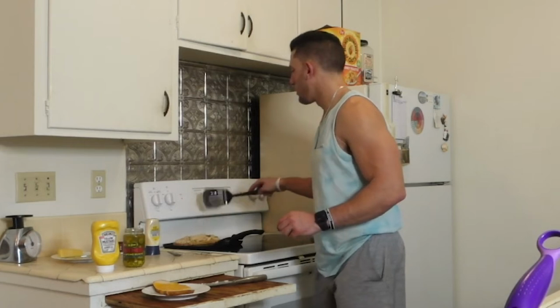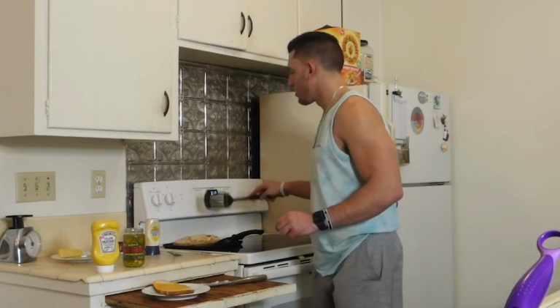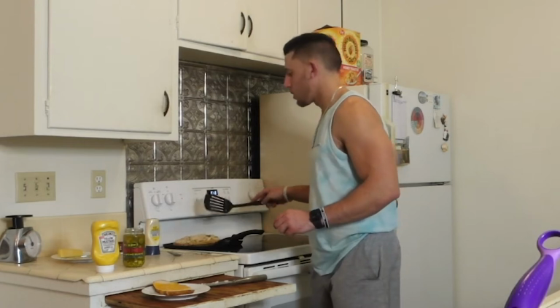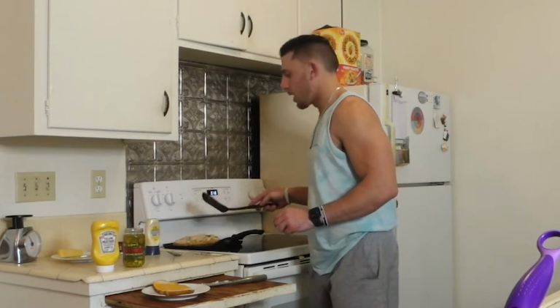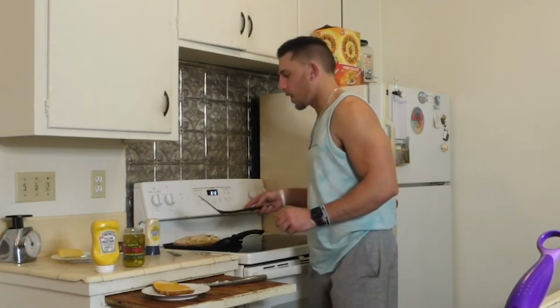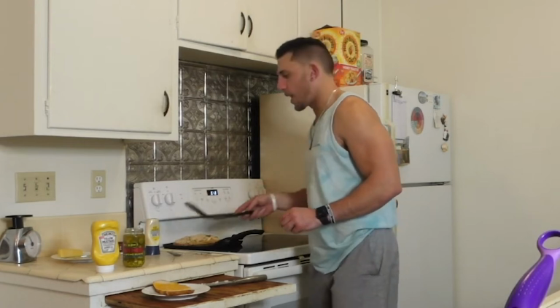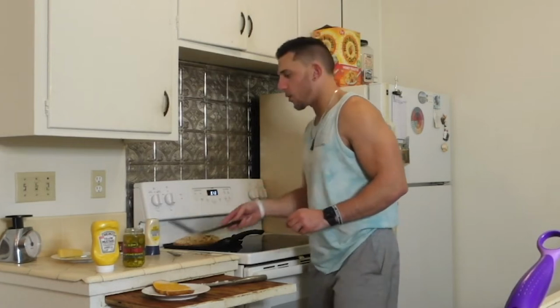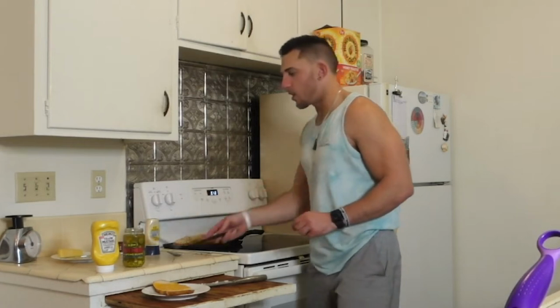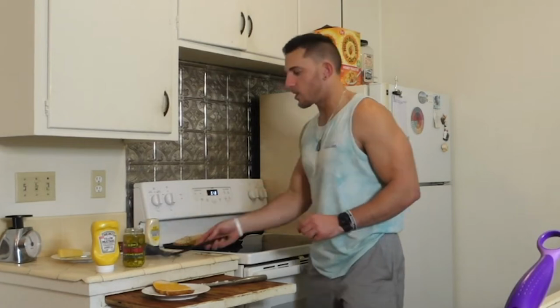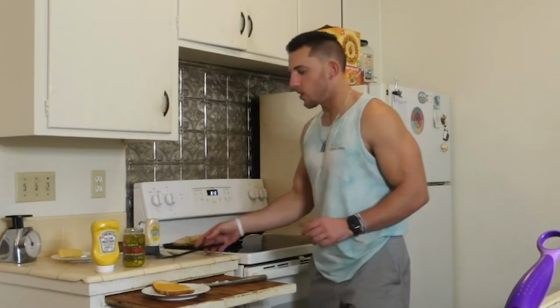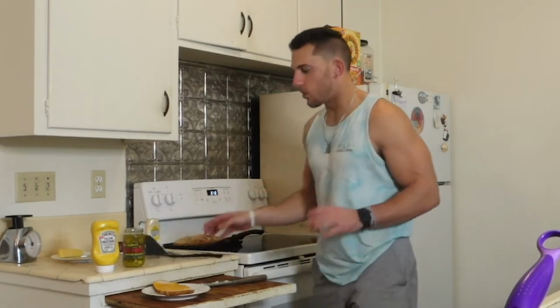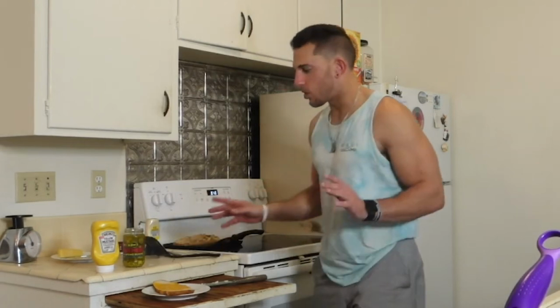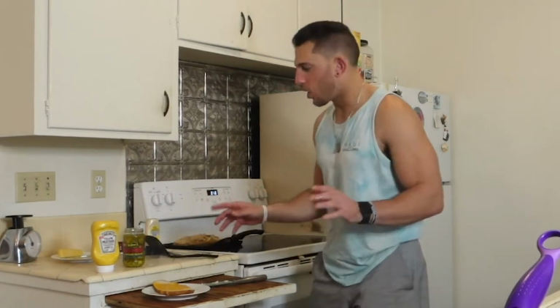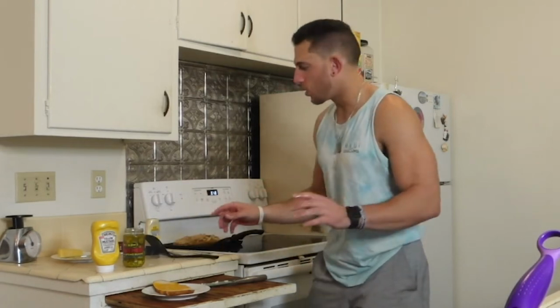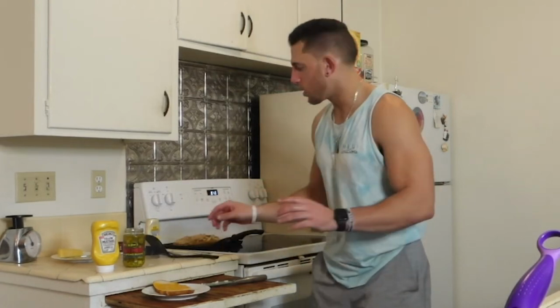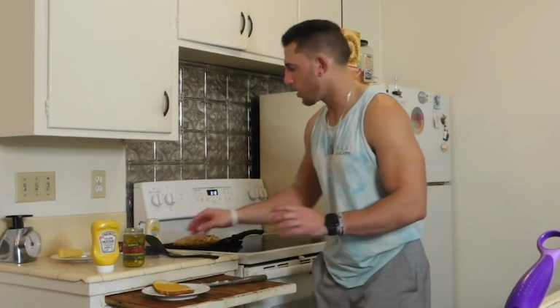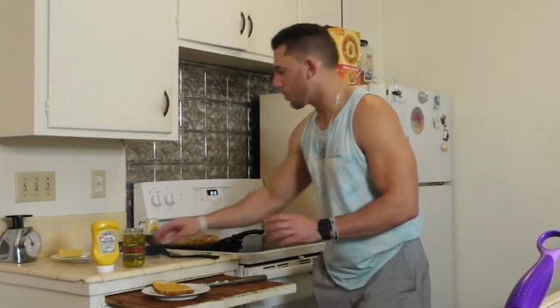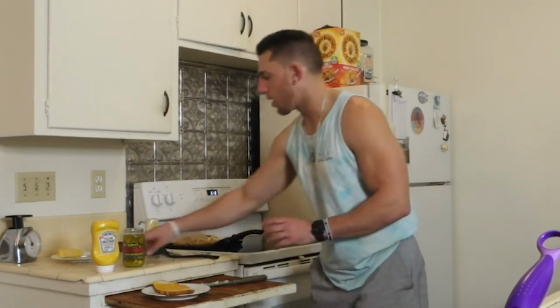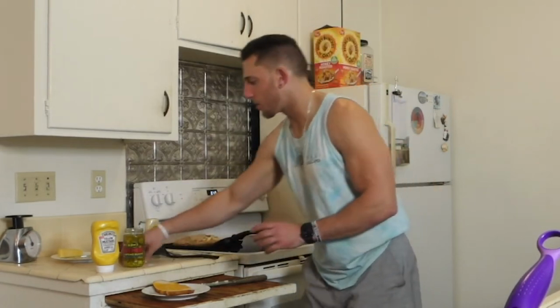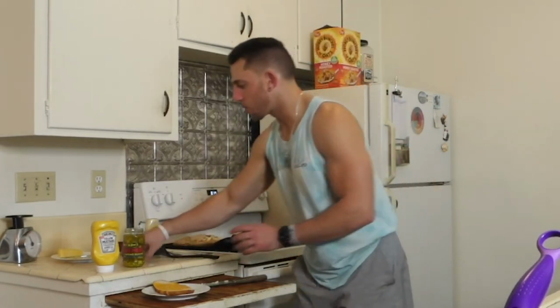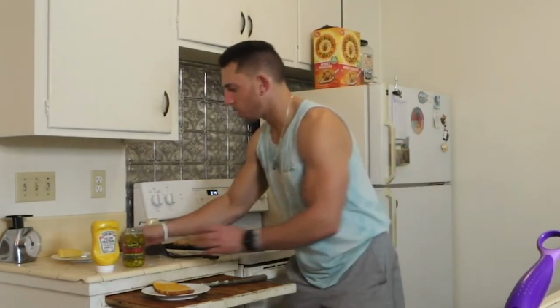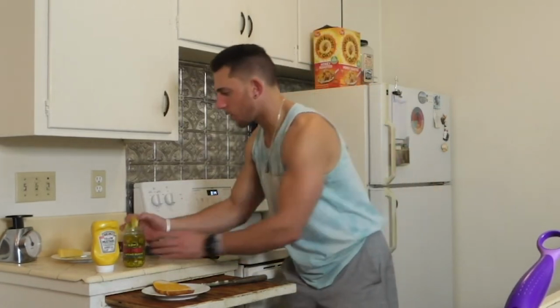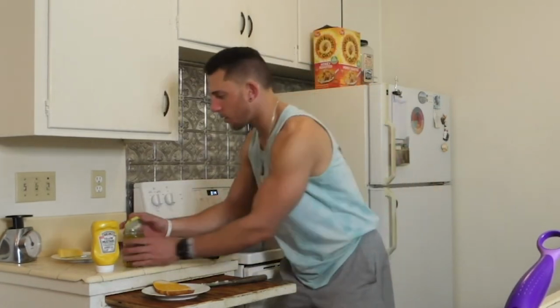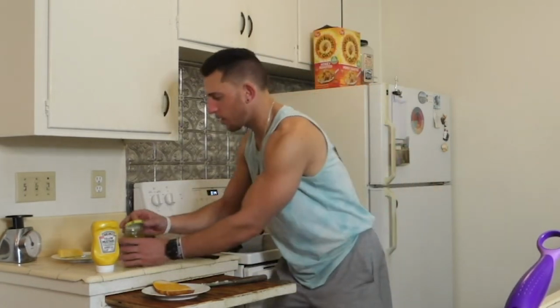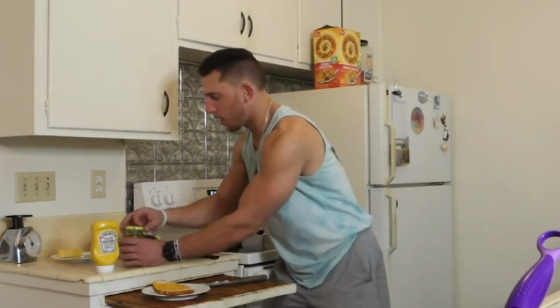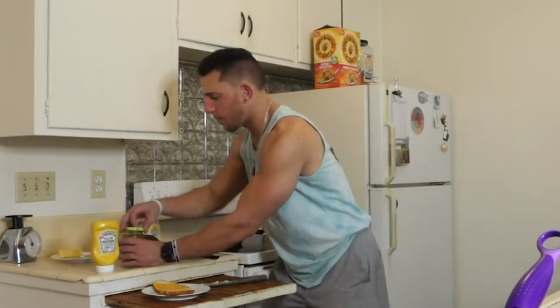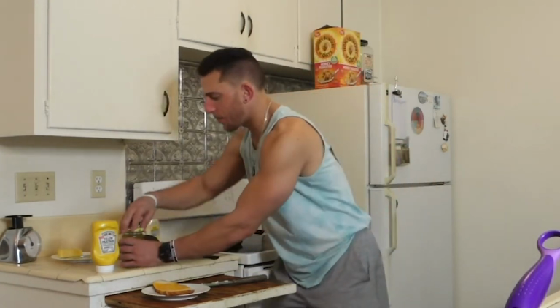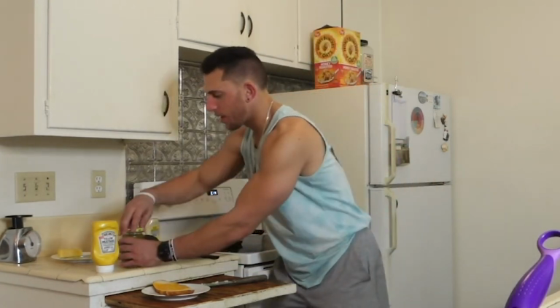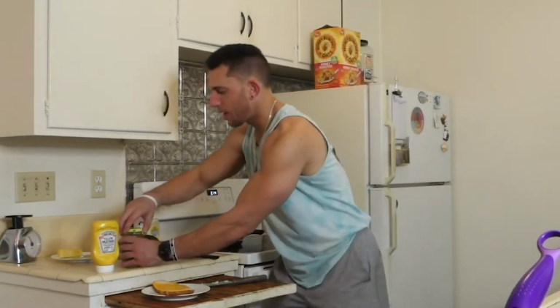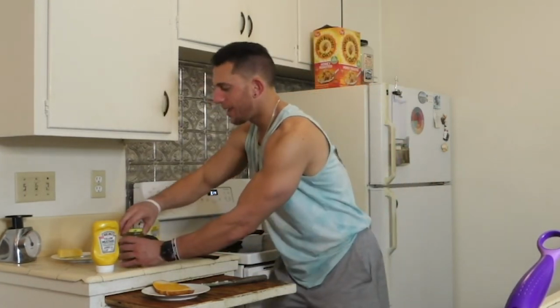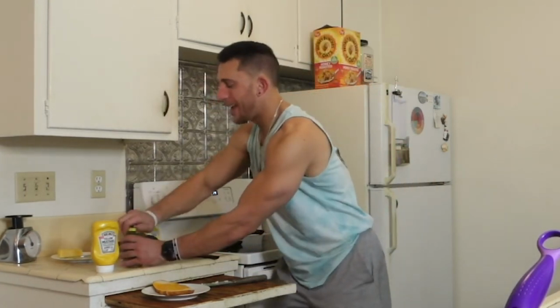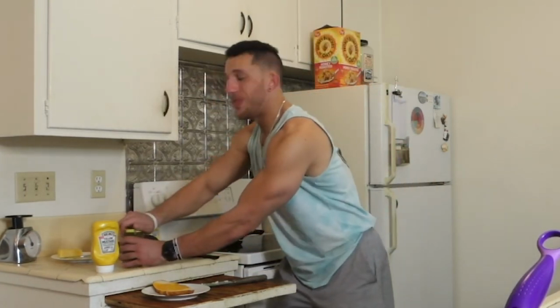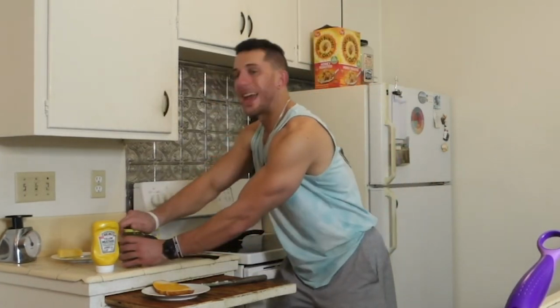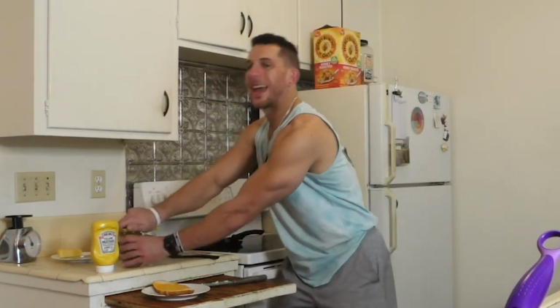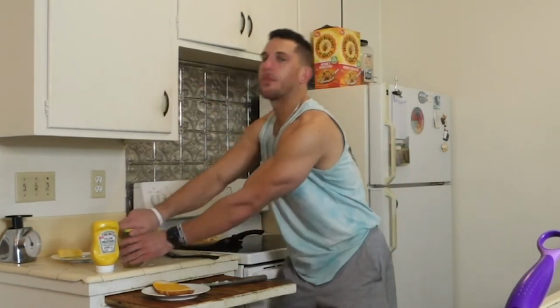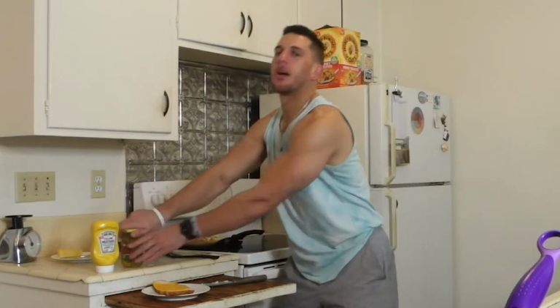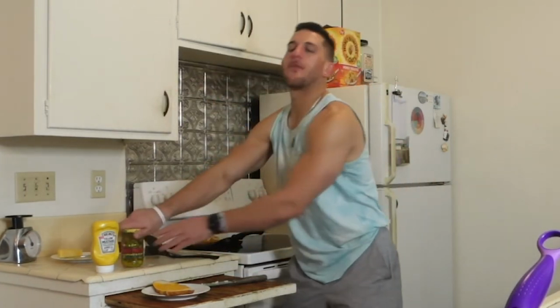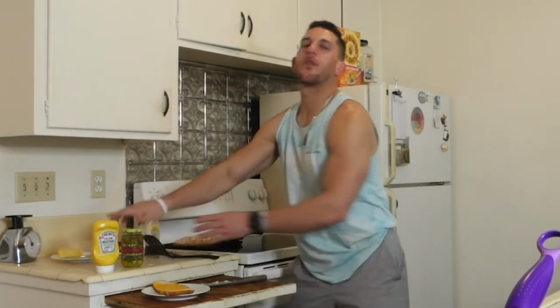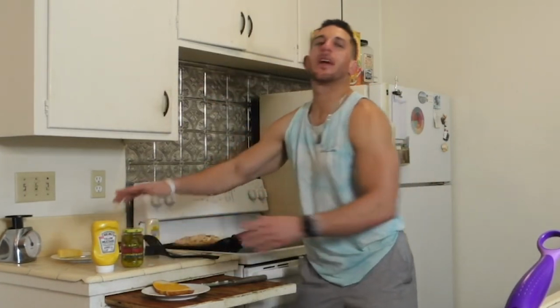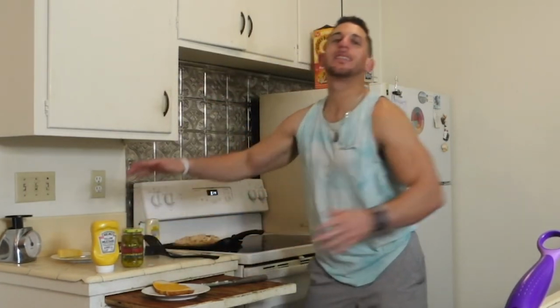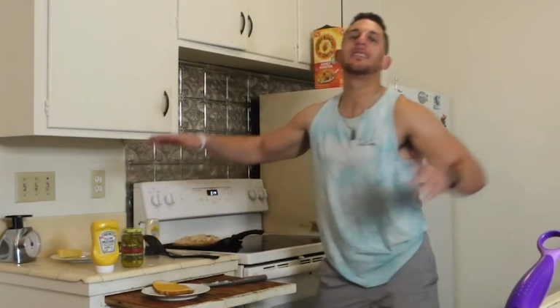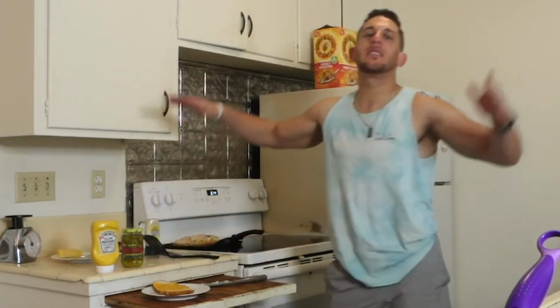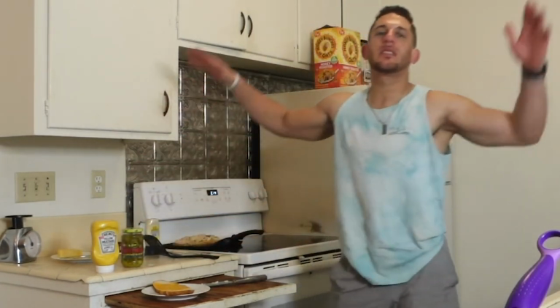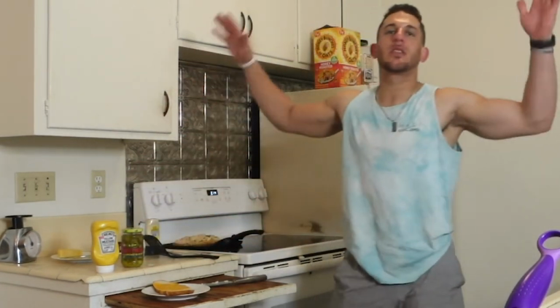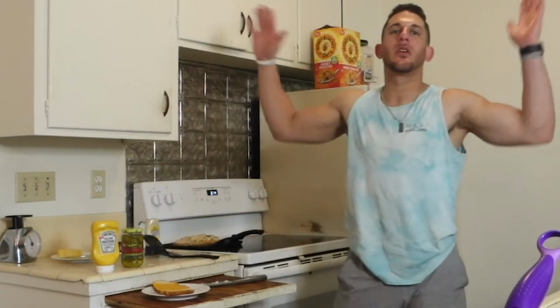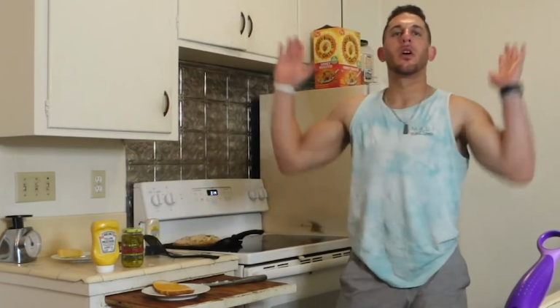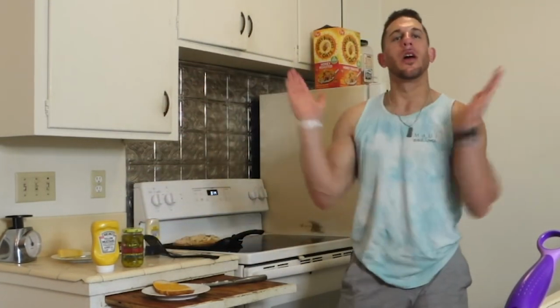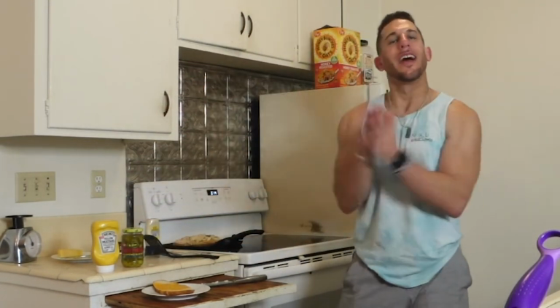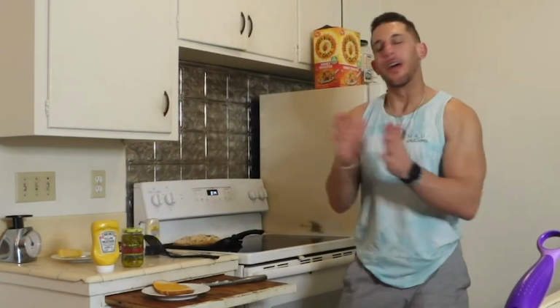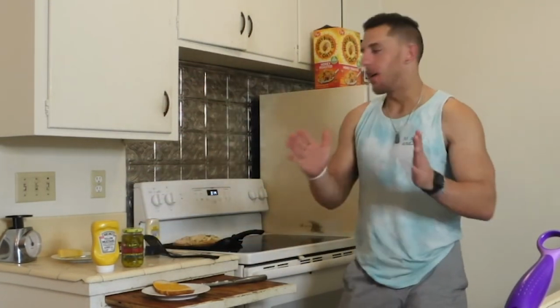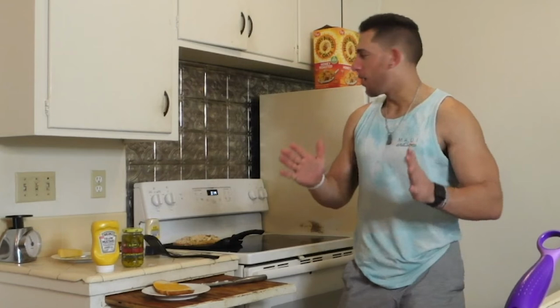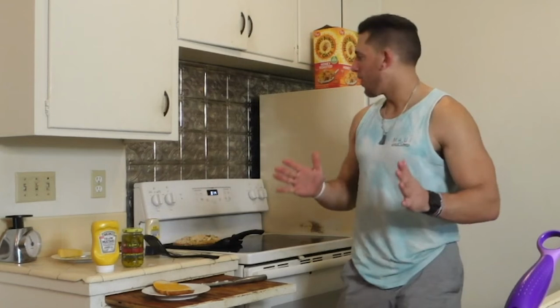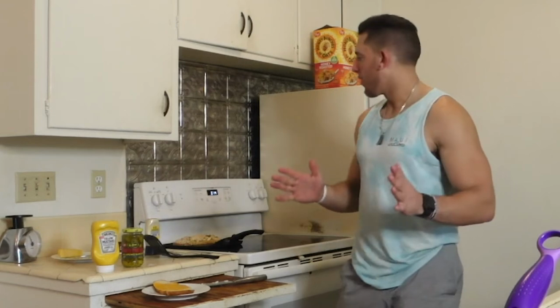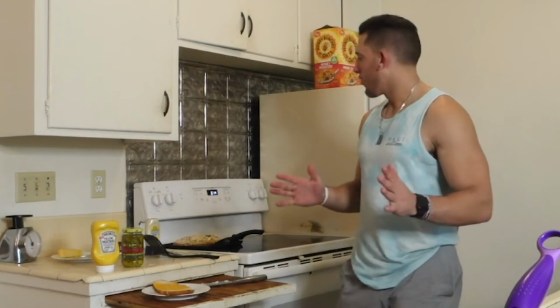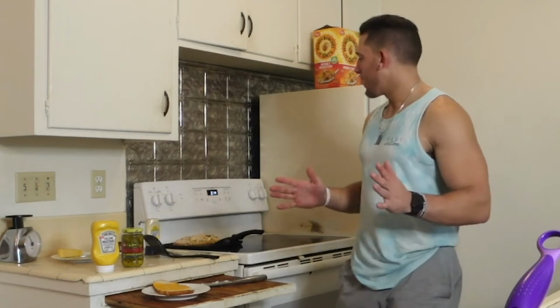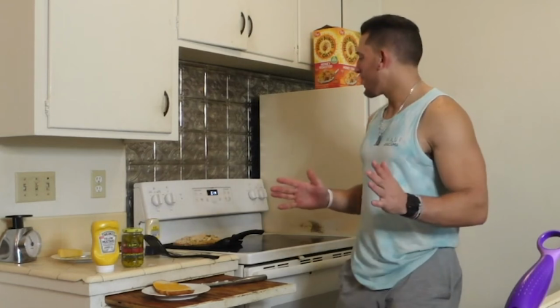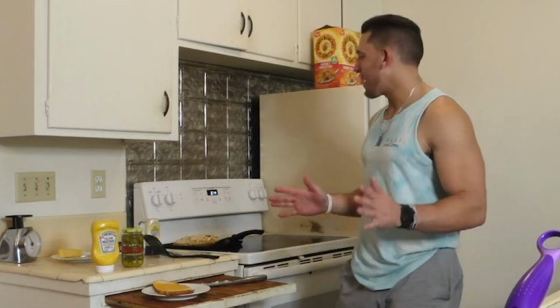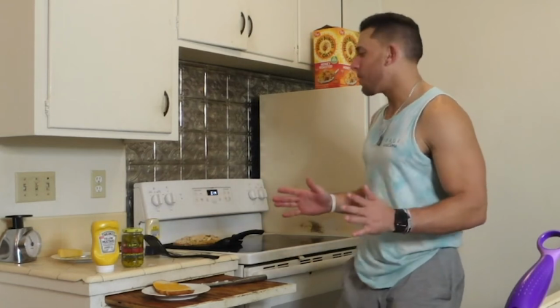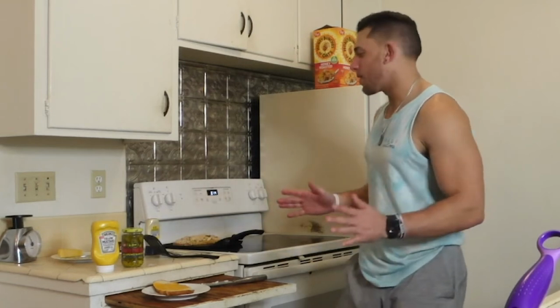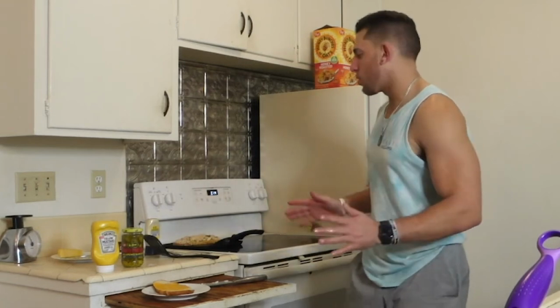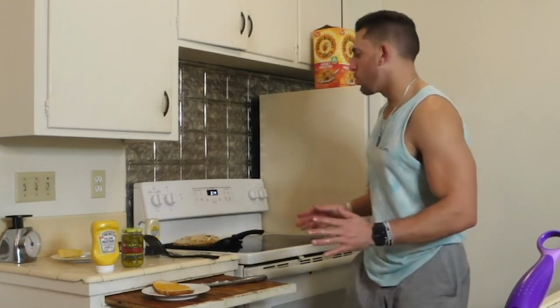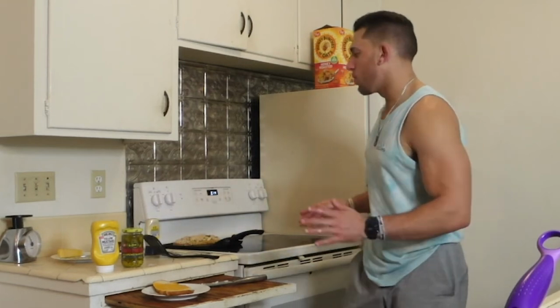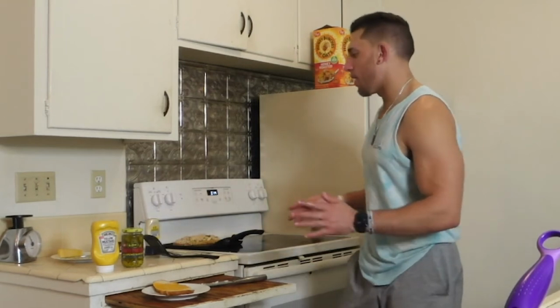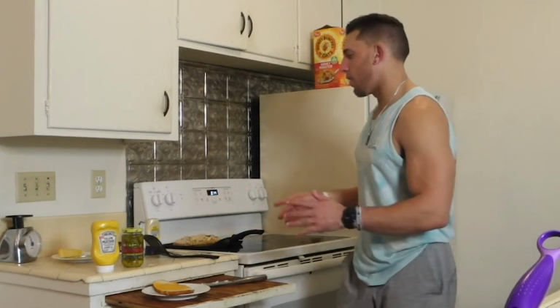I like when it's a little toasty on the bread. And that, my friends, is how you make the tuna melt.